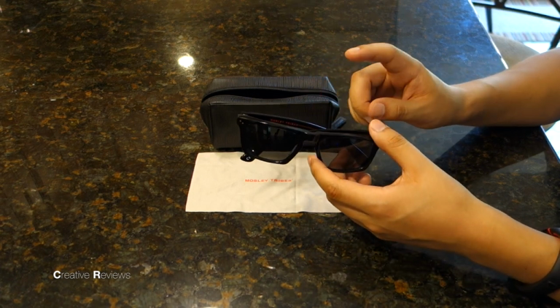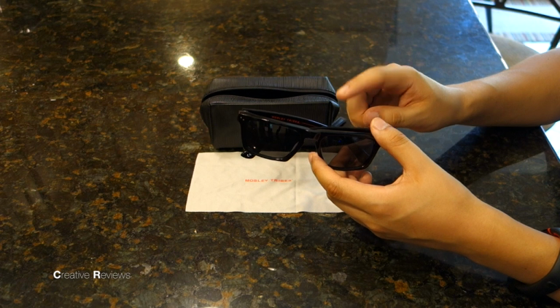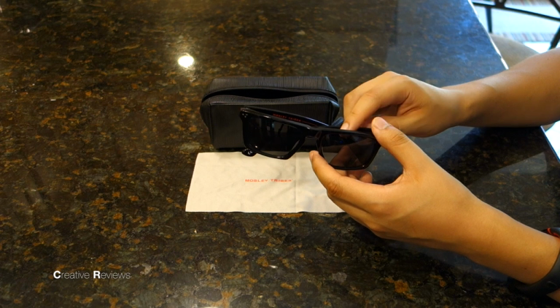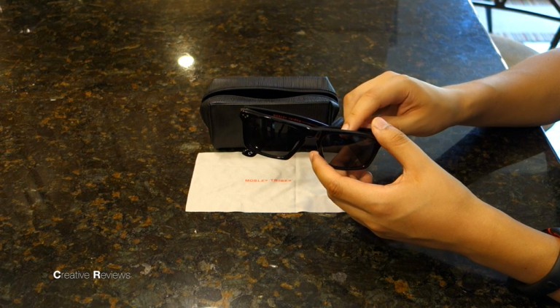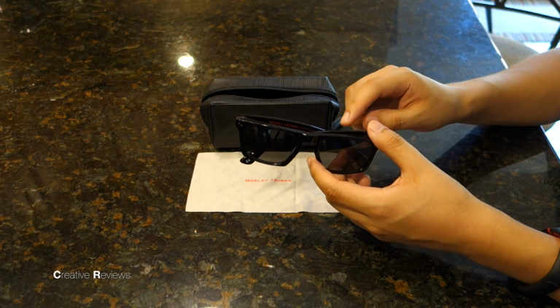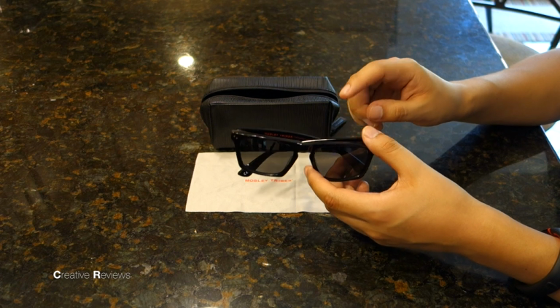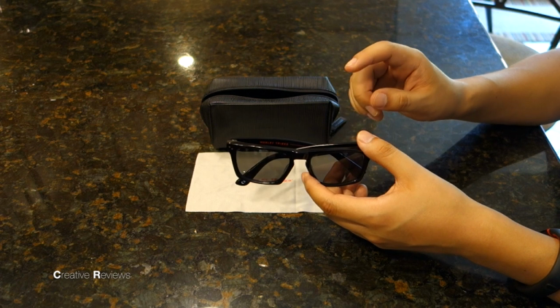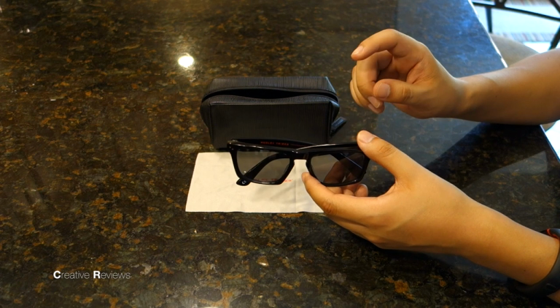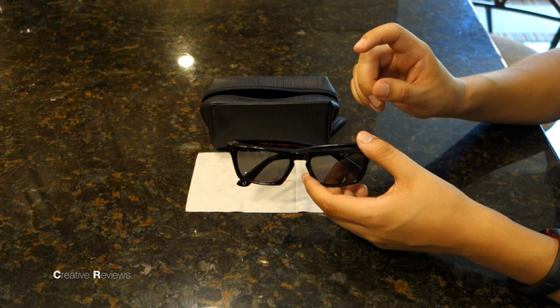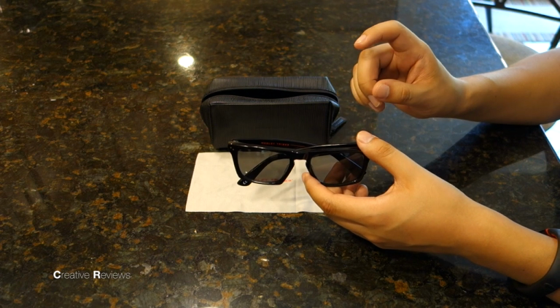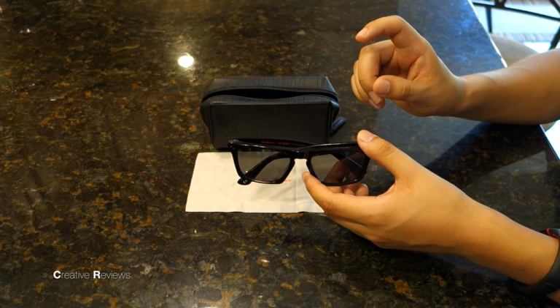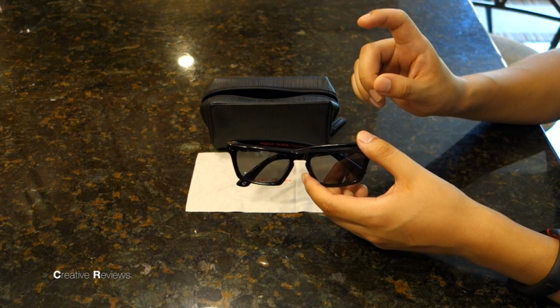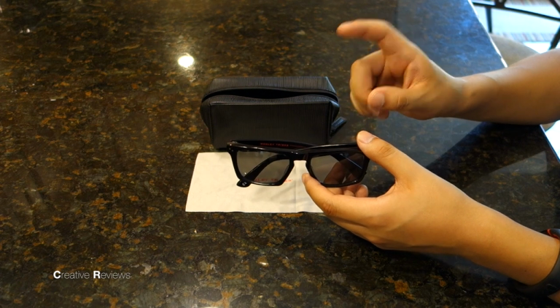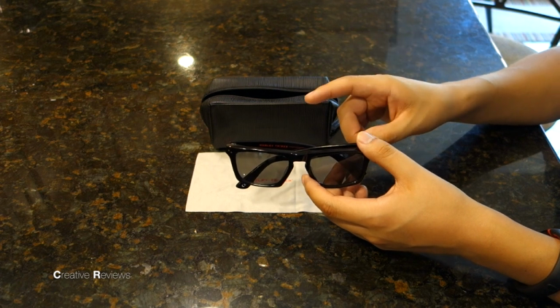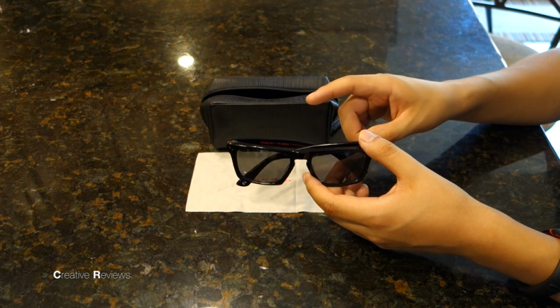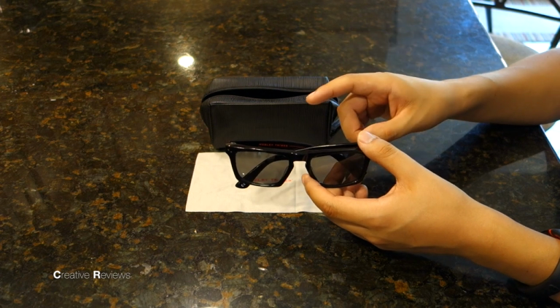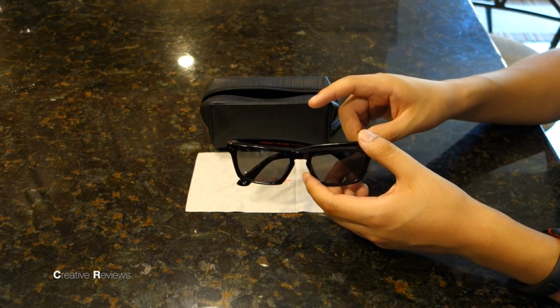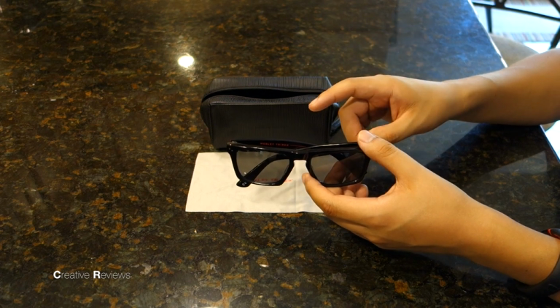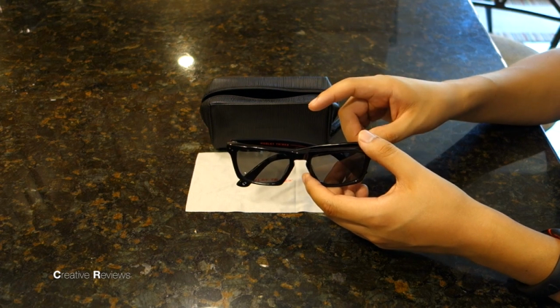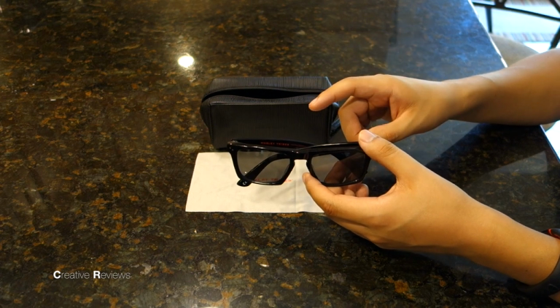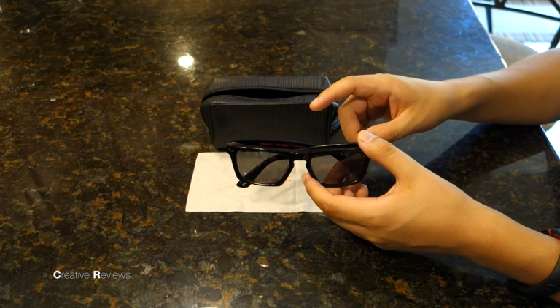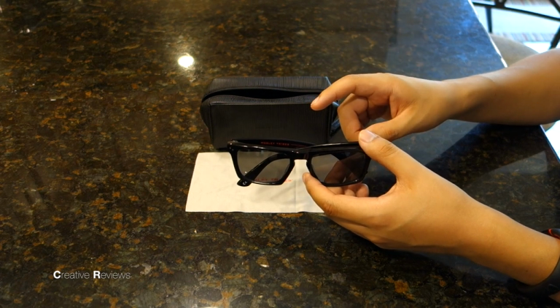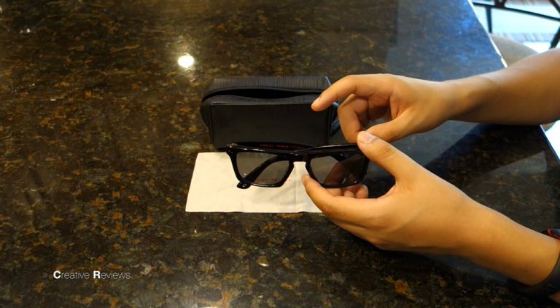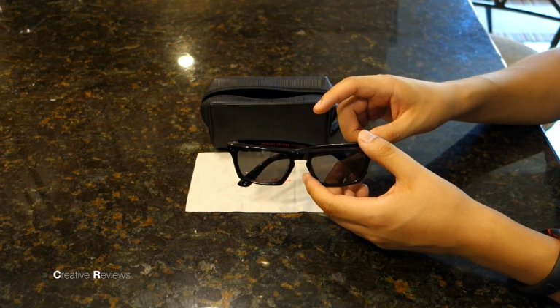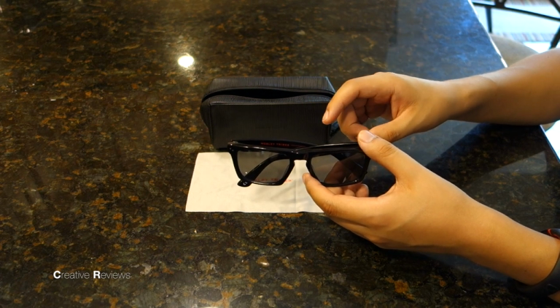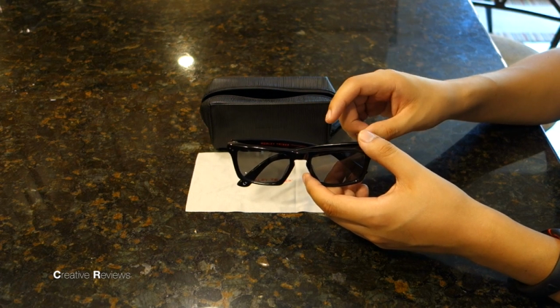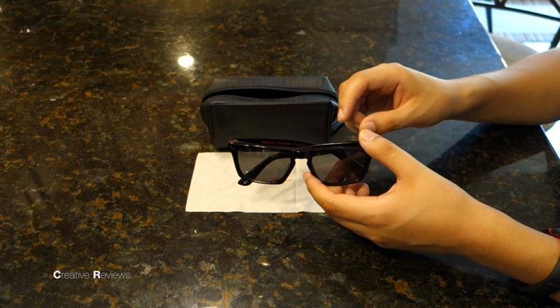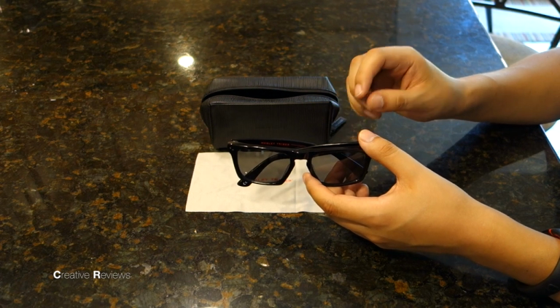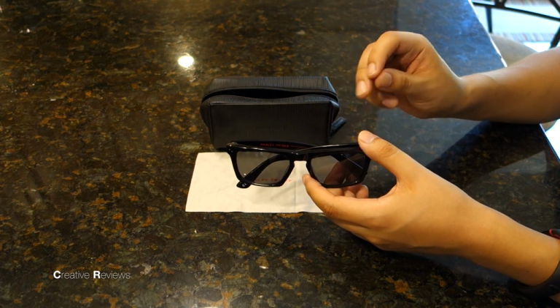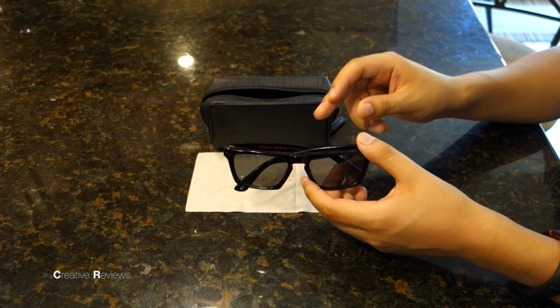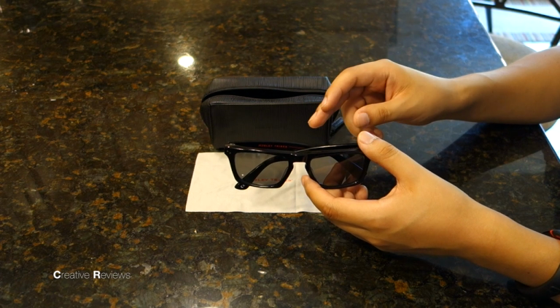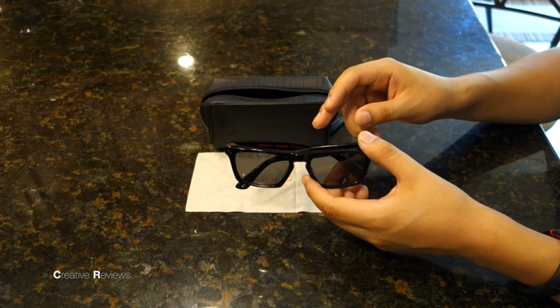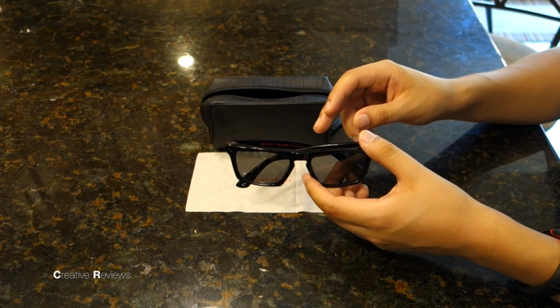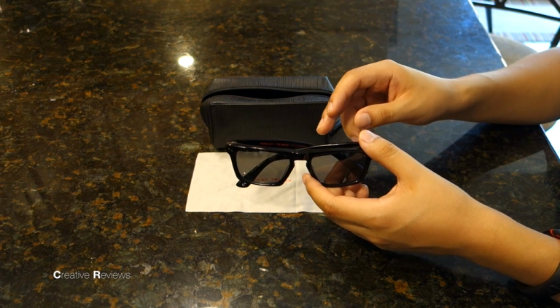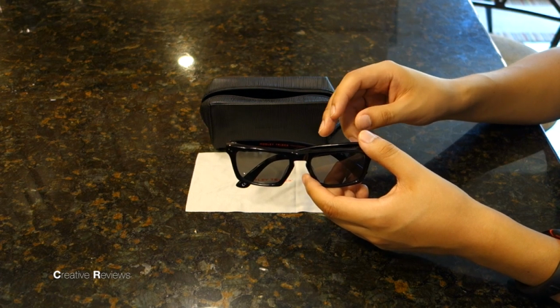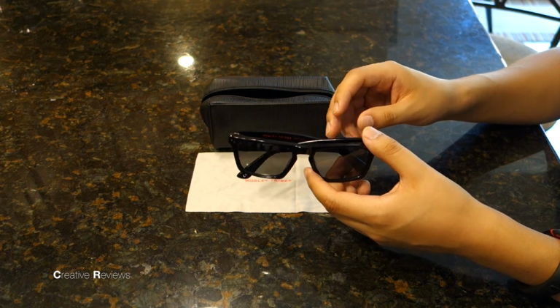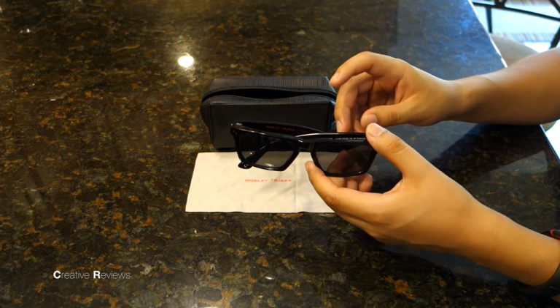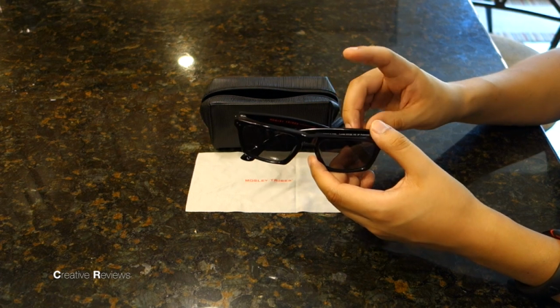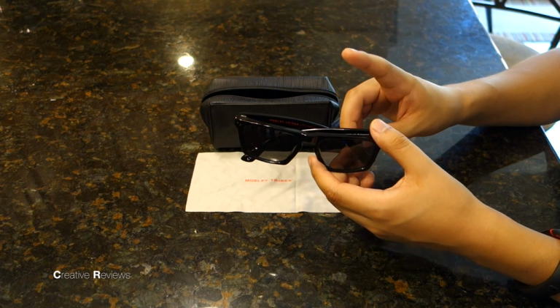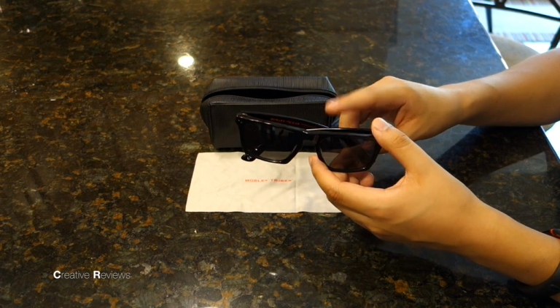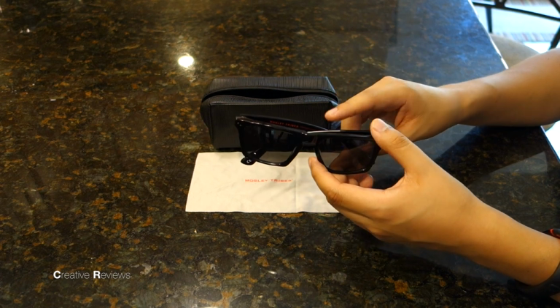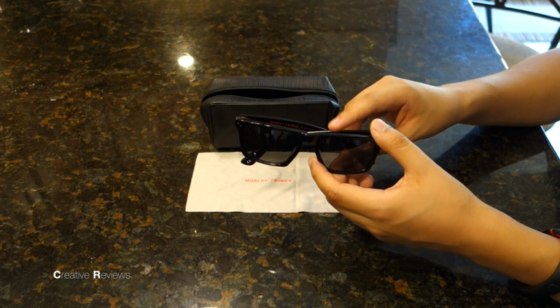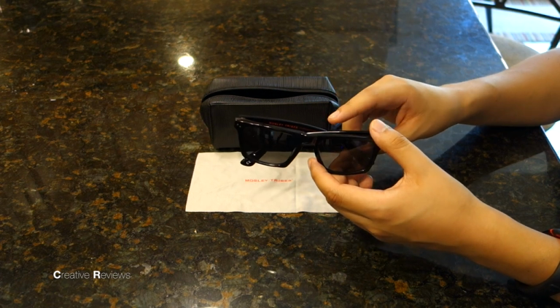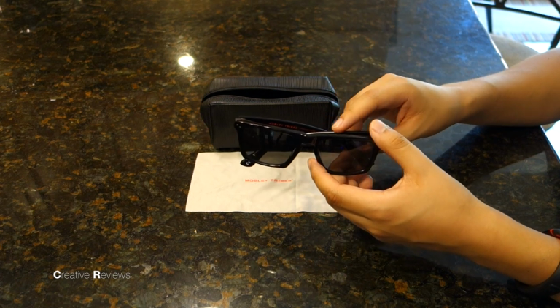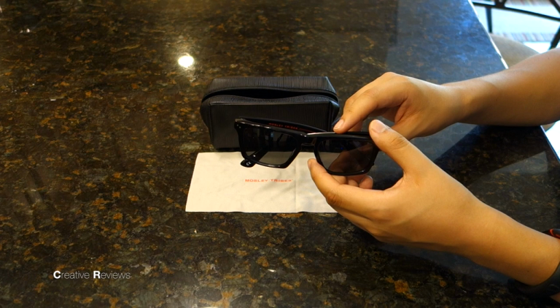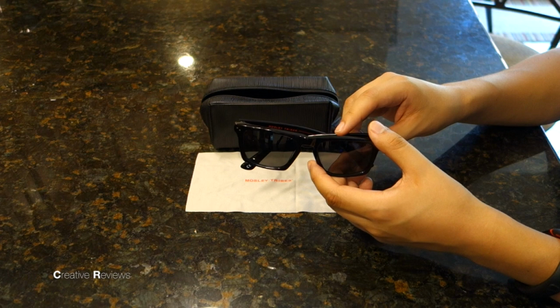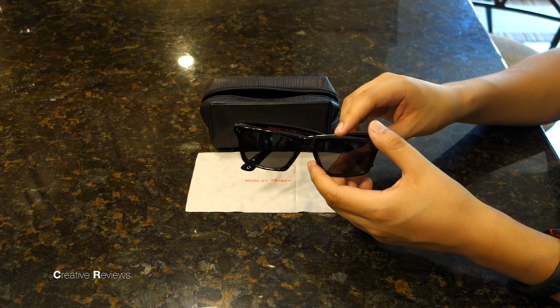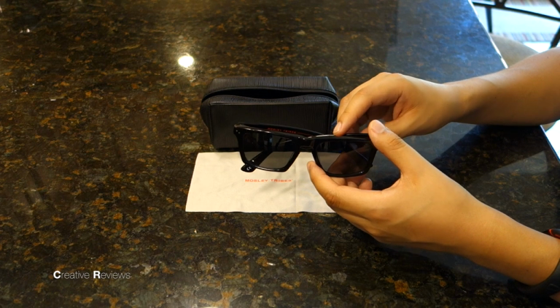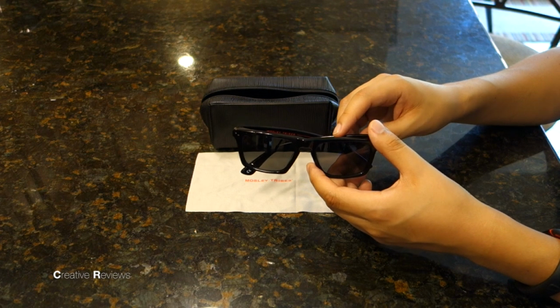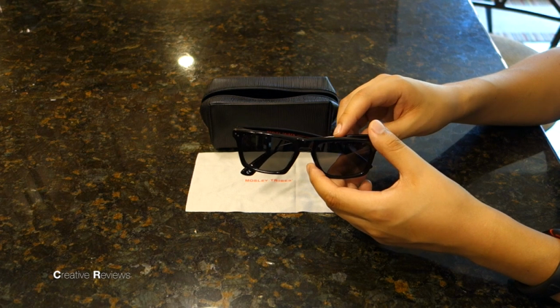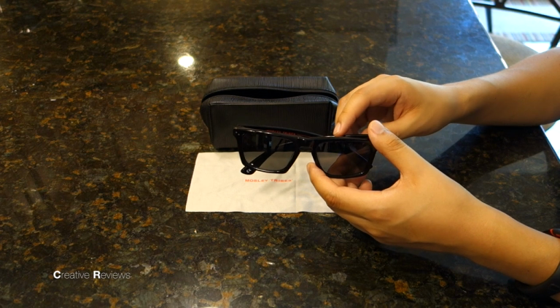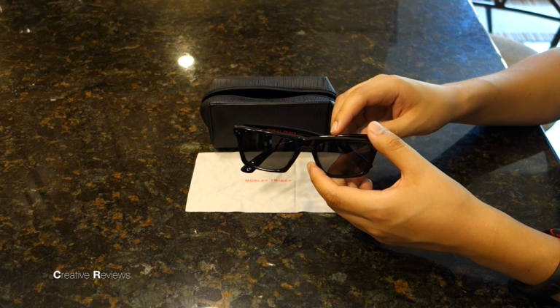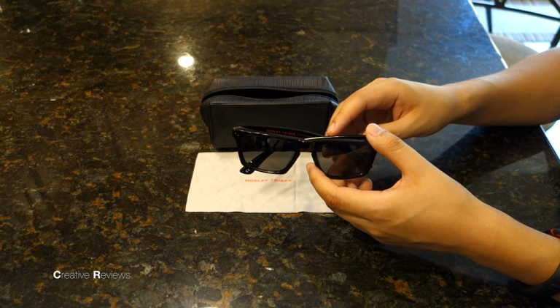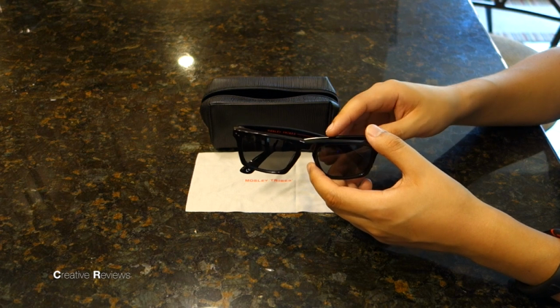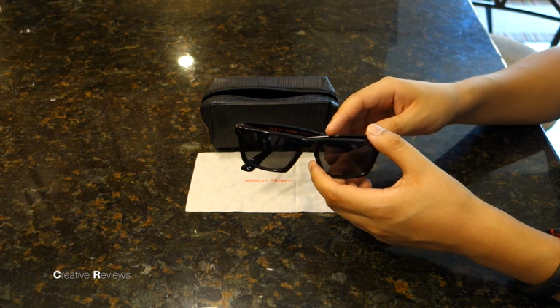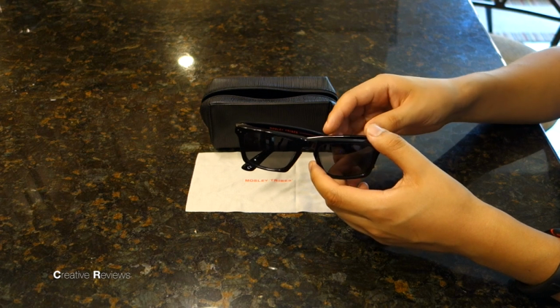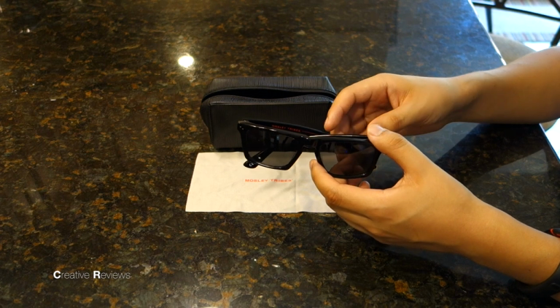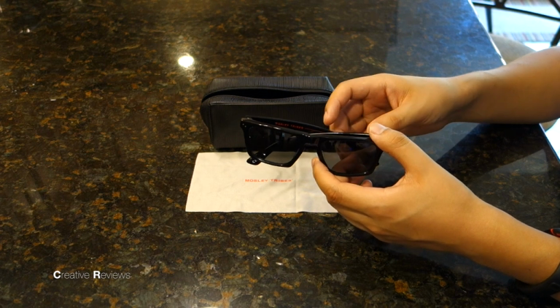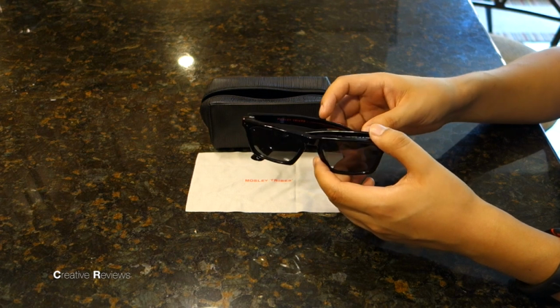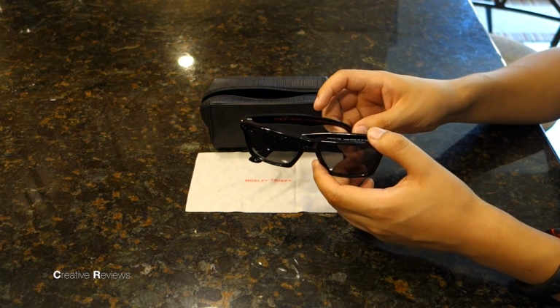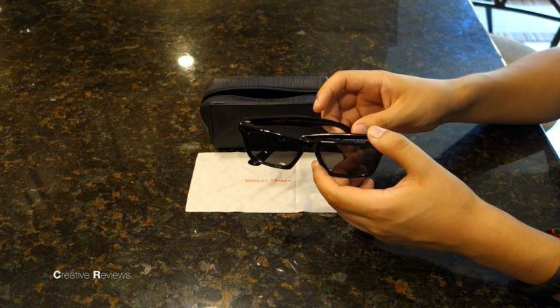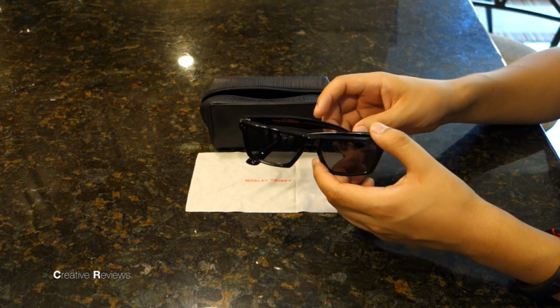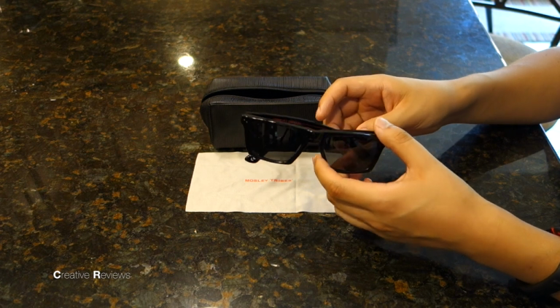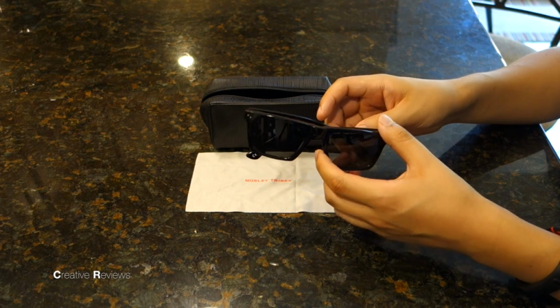This is one of my three pairs I keep in my stable. The other two are a Holbrook from Oakley and a Too Faced from Oakley. This is the only non-Oakley that I currently have and wear.